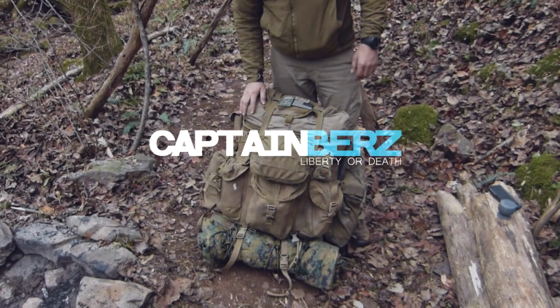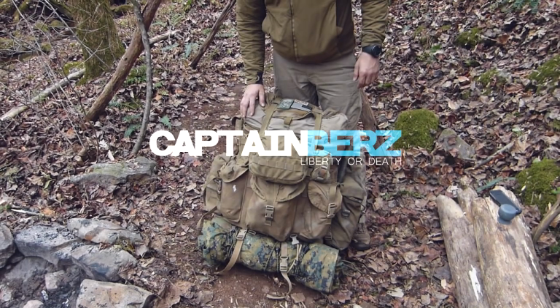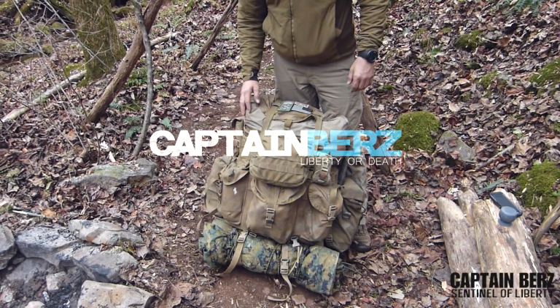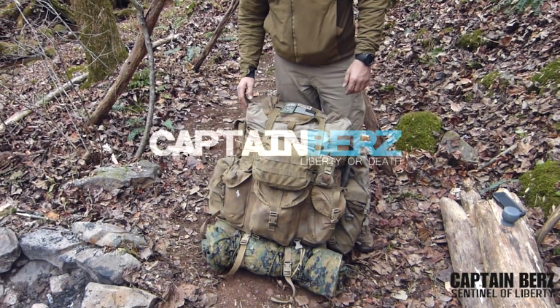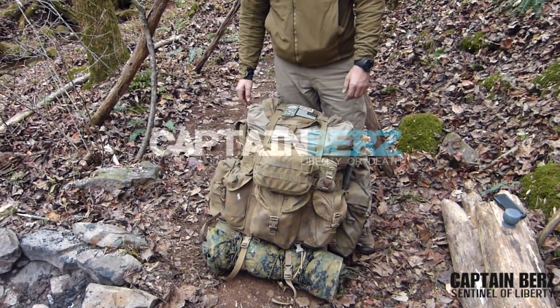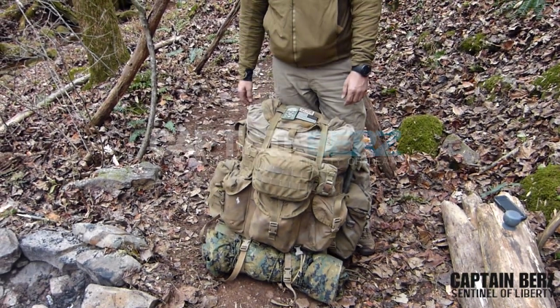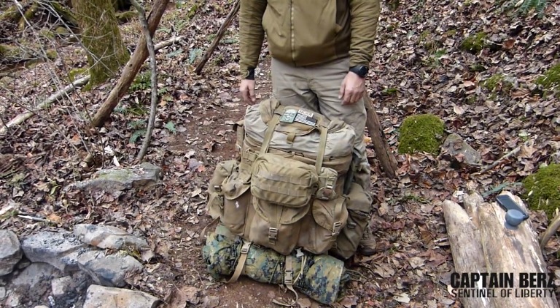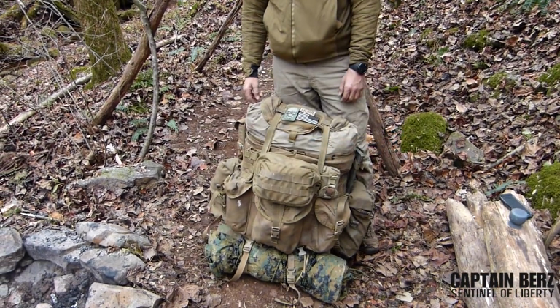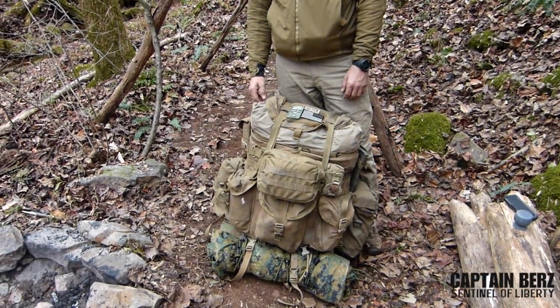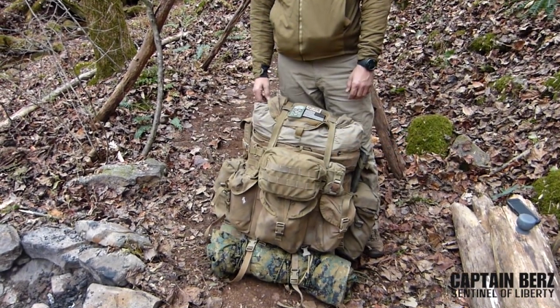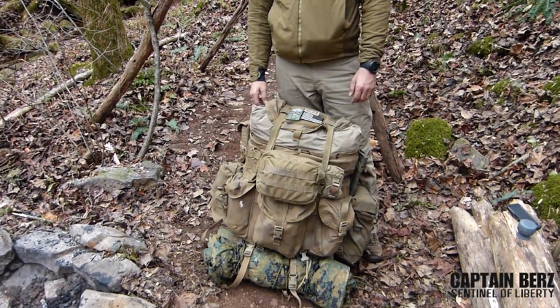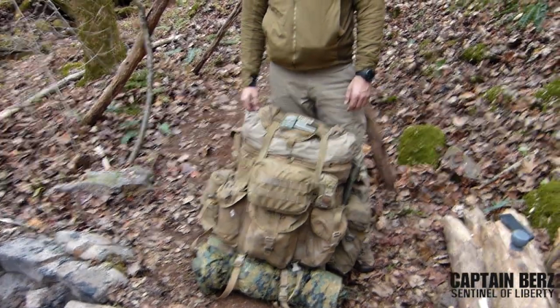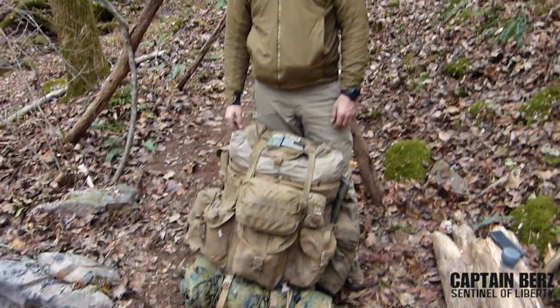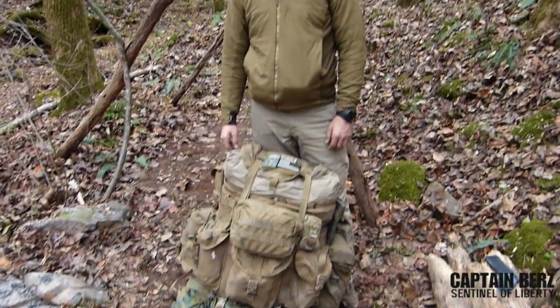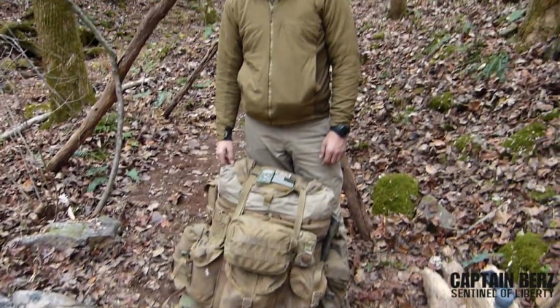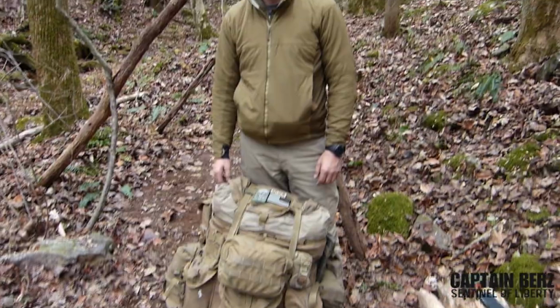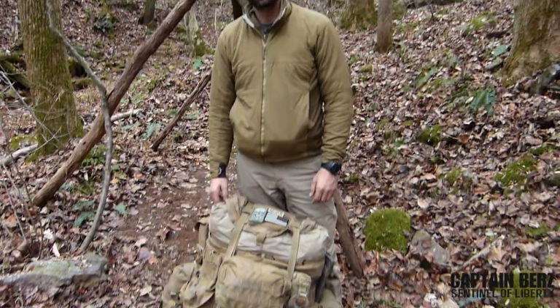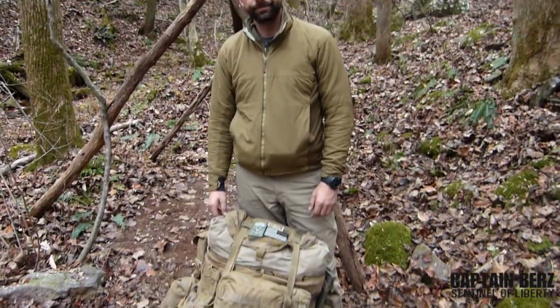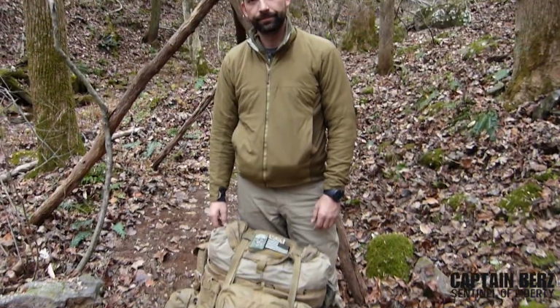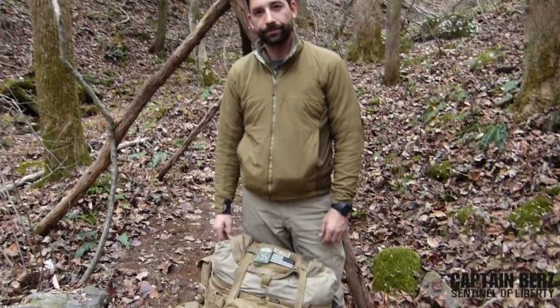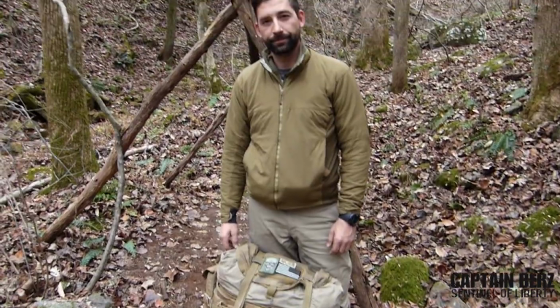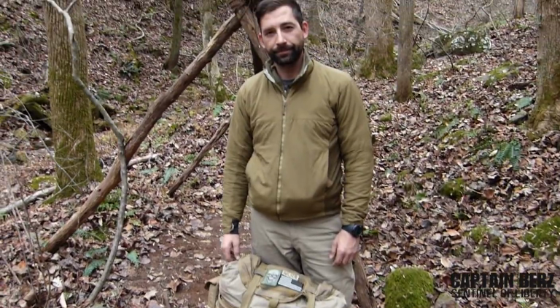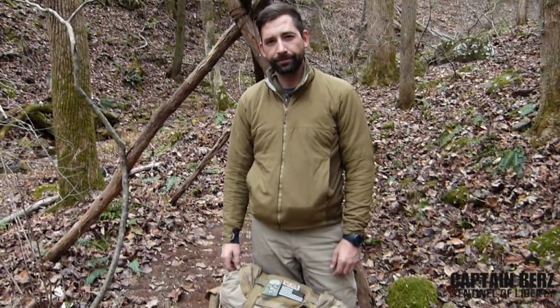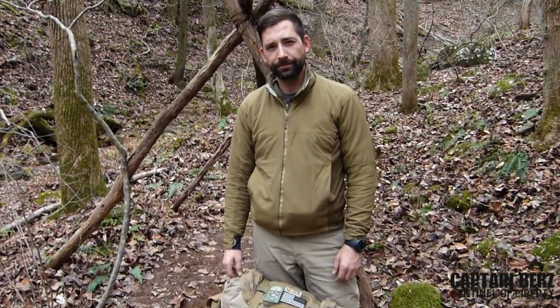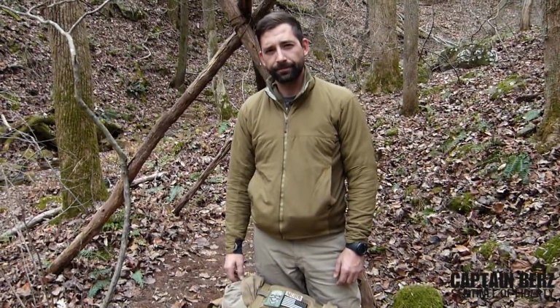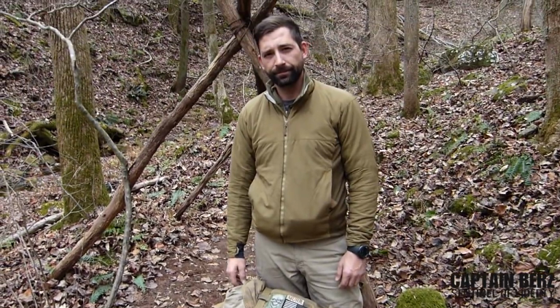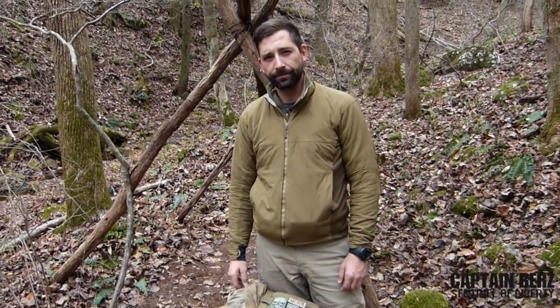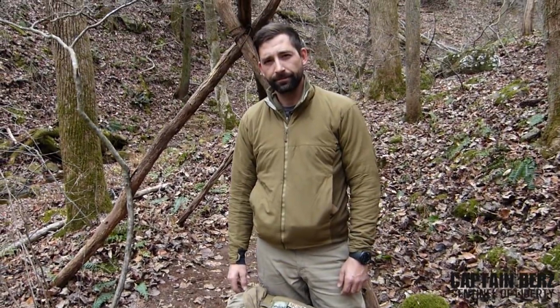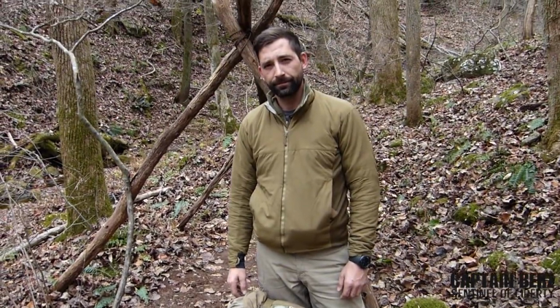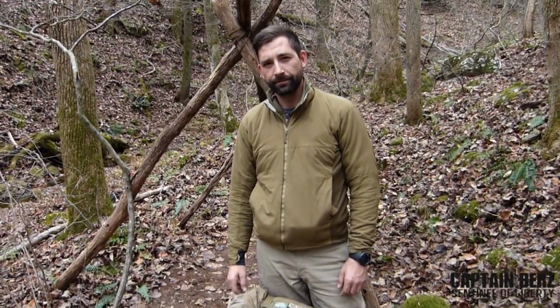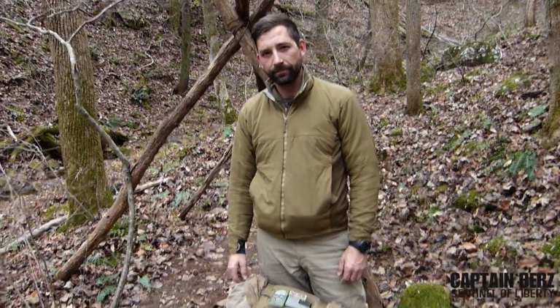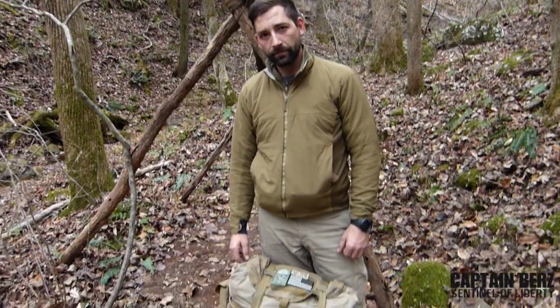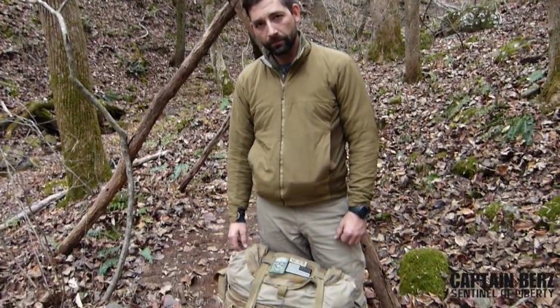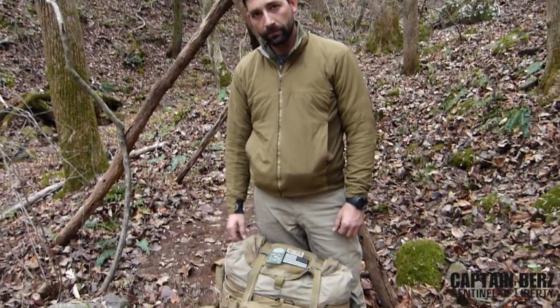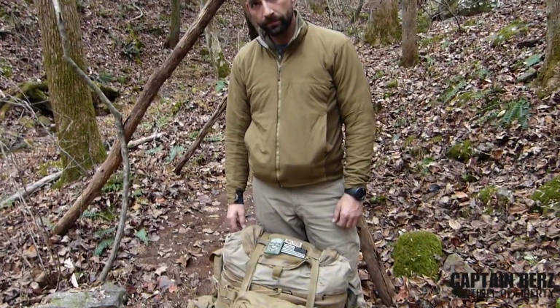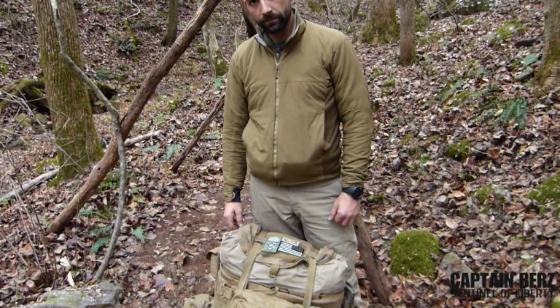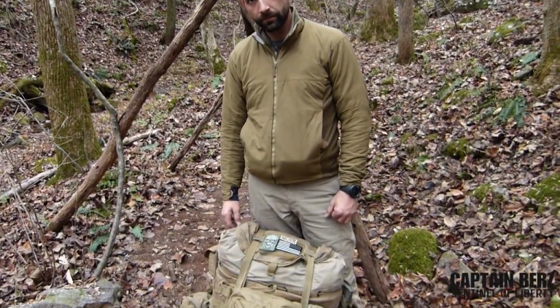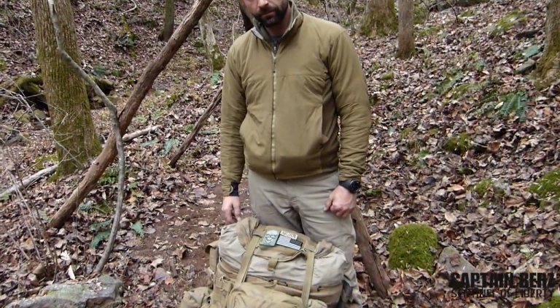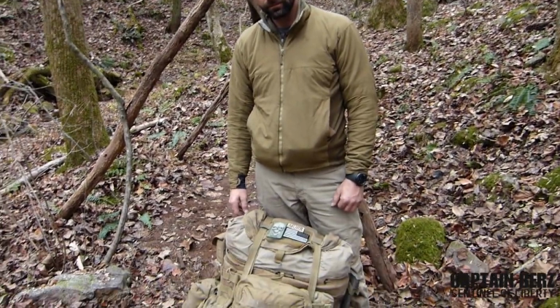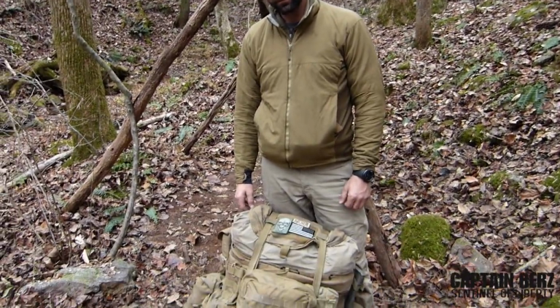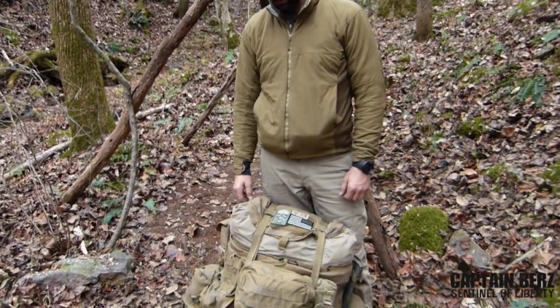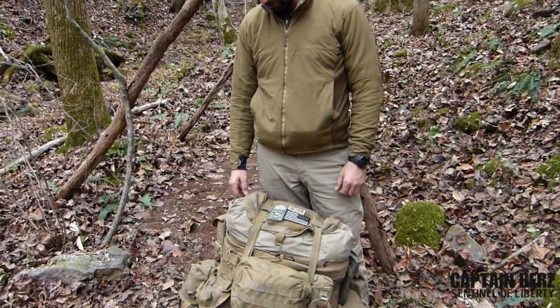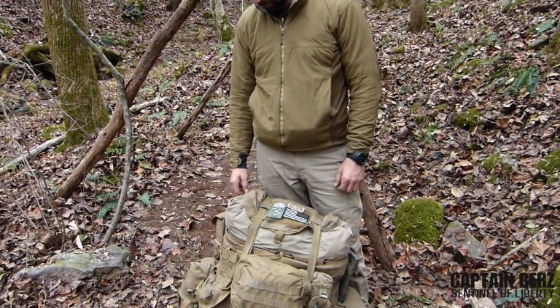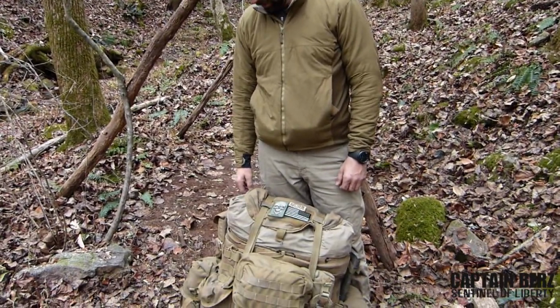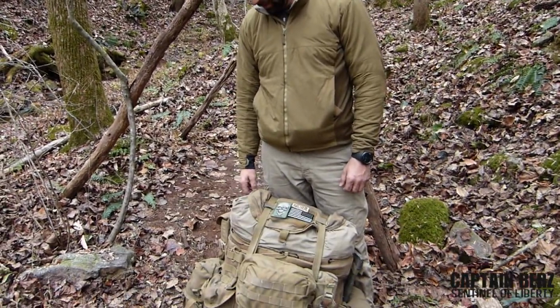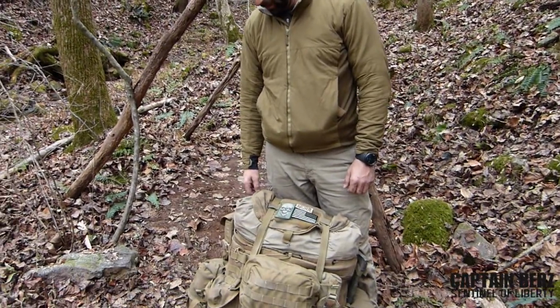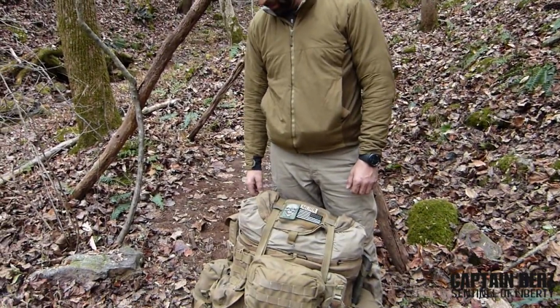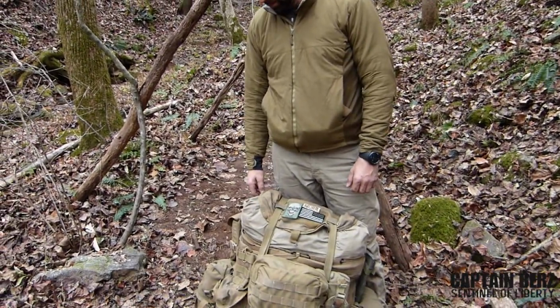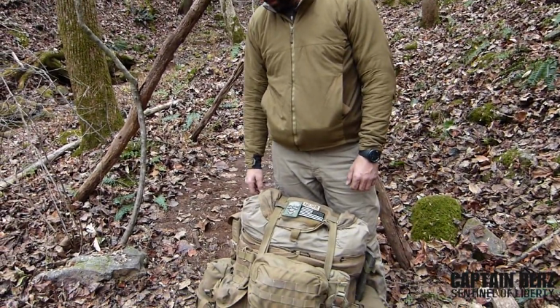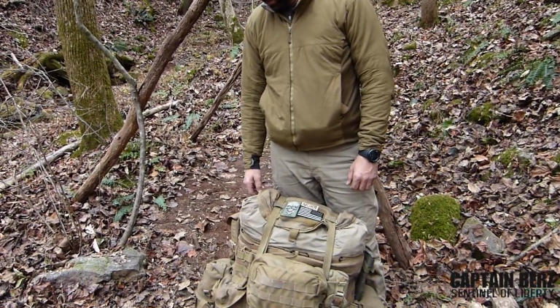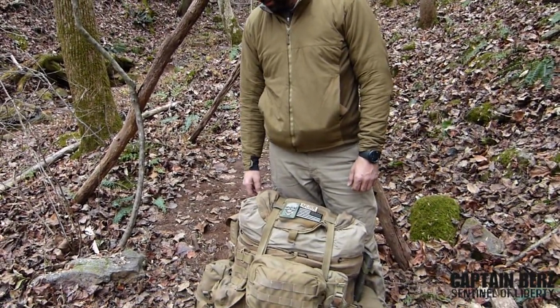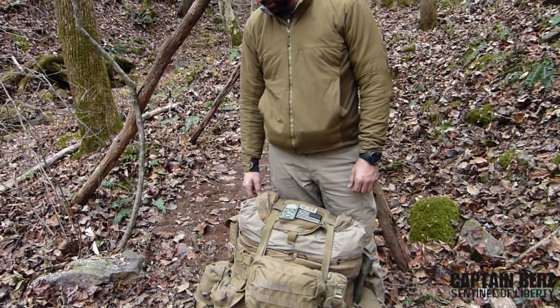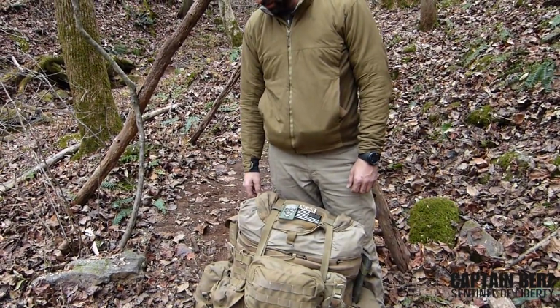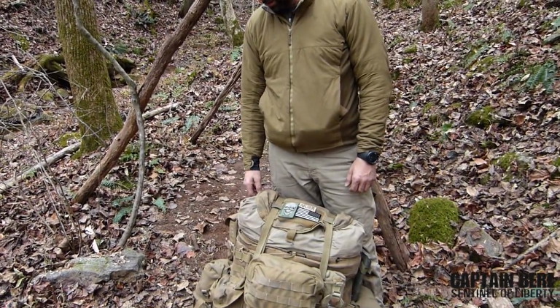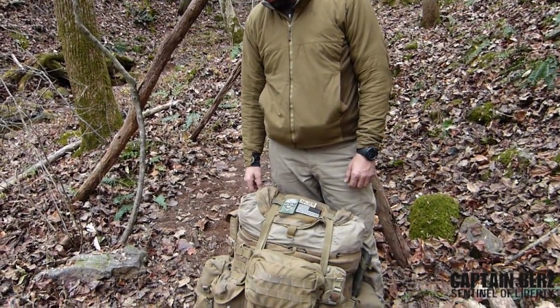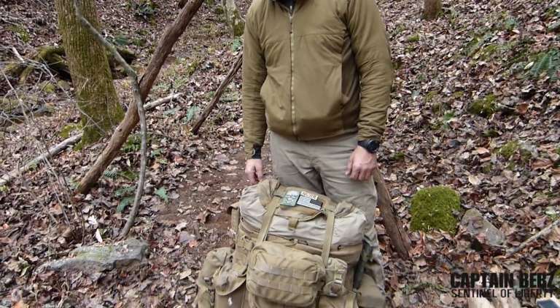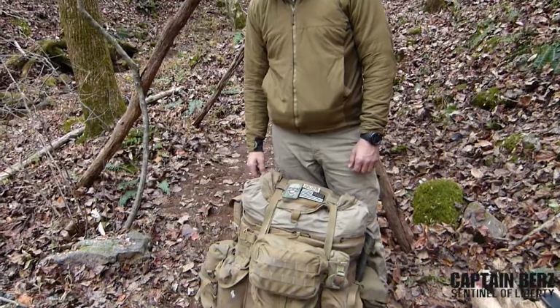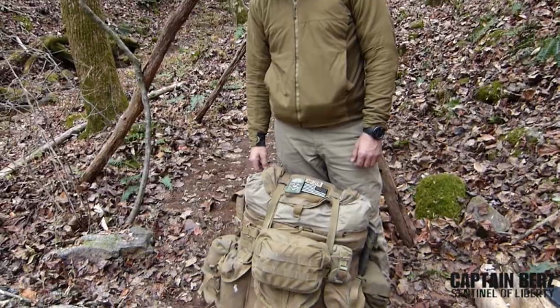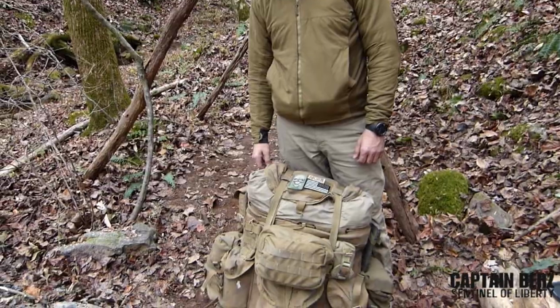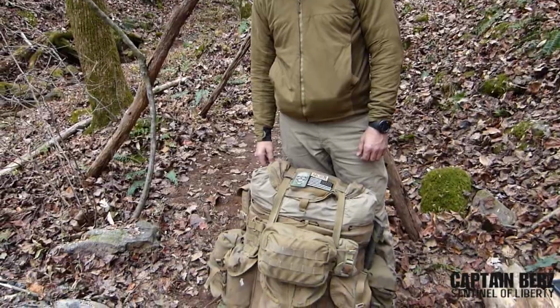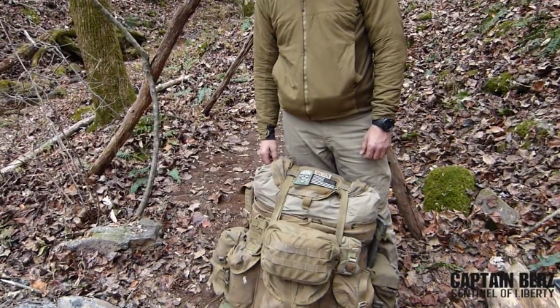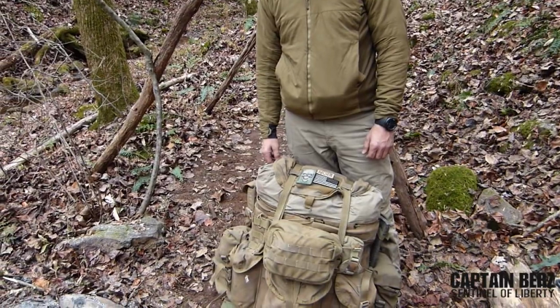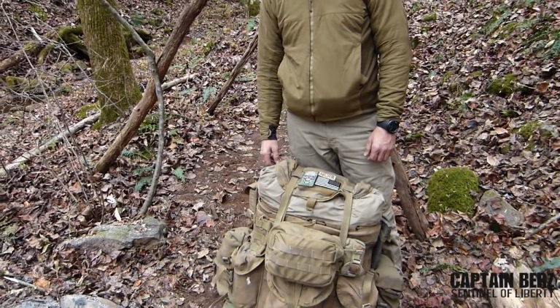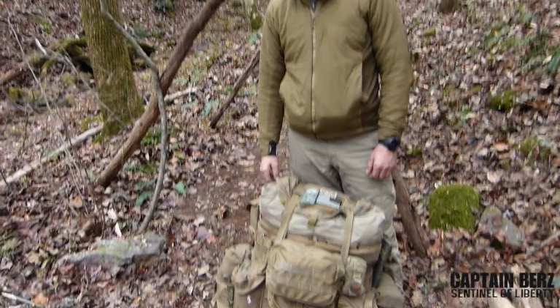What's going on guys? This is Burrs. I'm going to have Murr talk to you about his Alice pack, how he packs it, and what he recommends as far as putting together a rucksack.